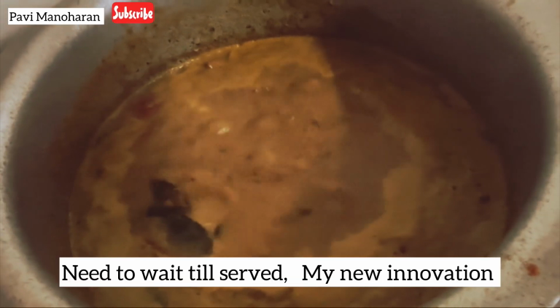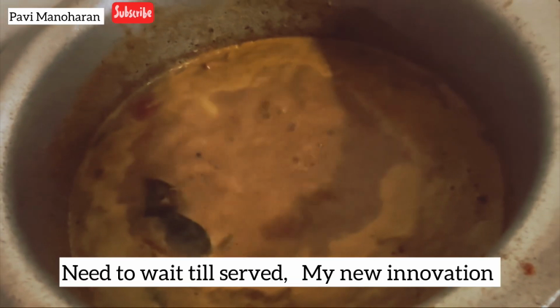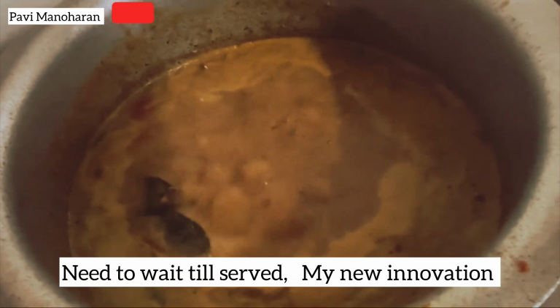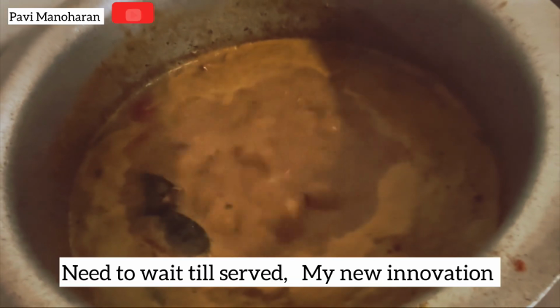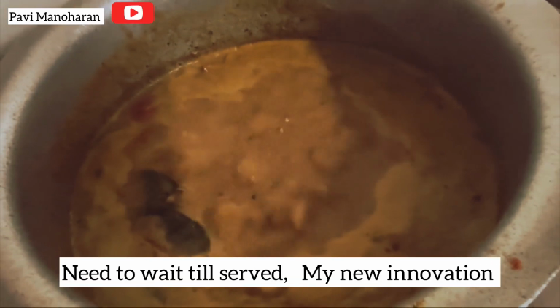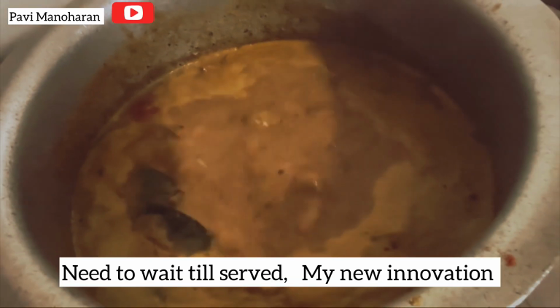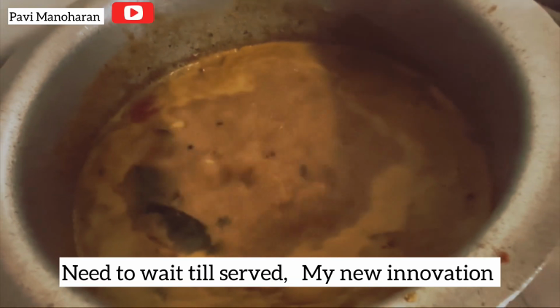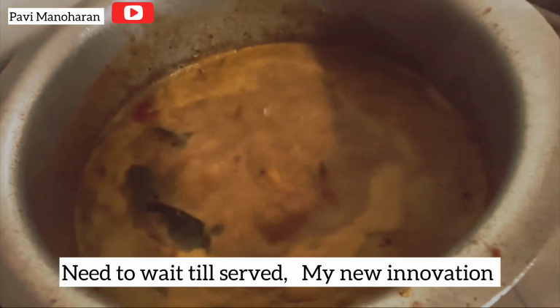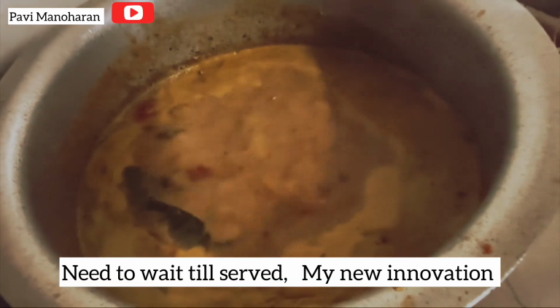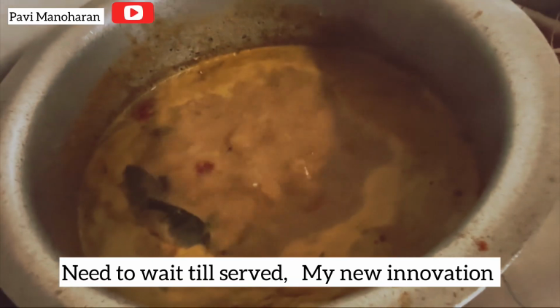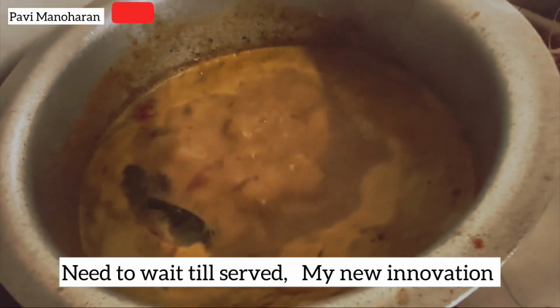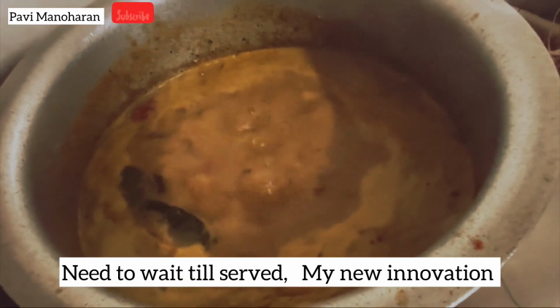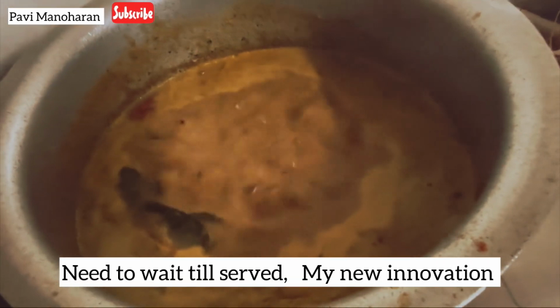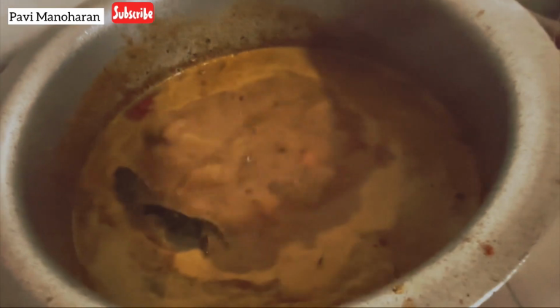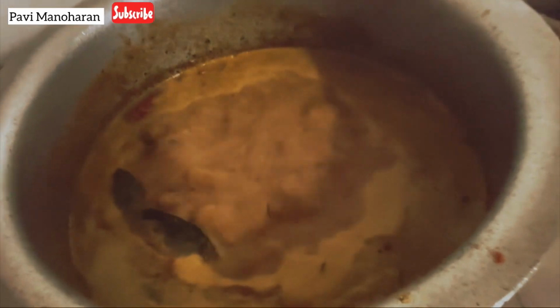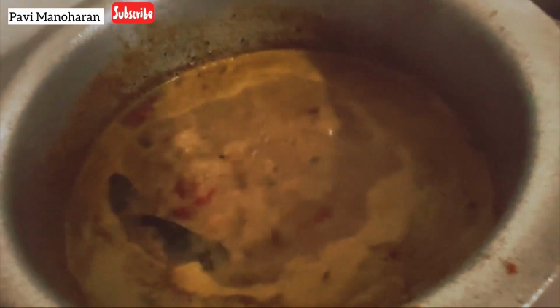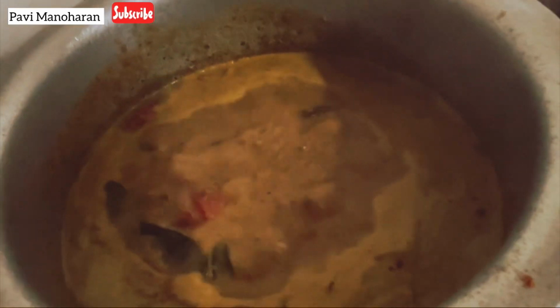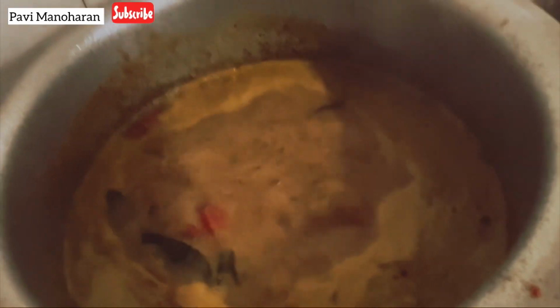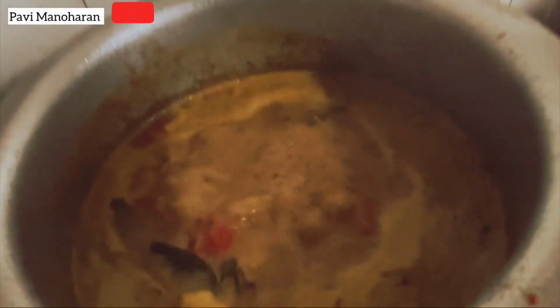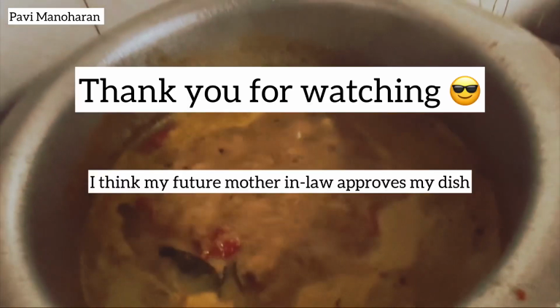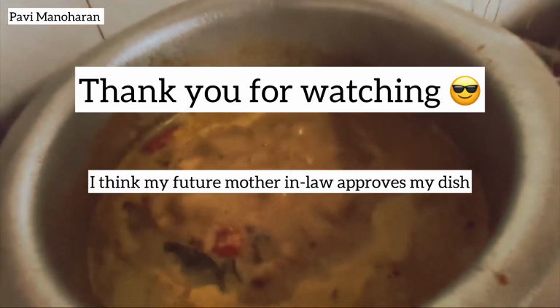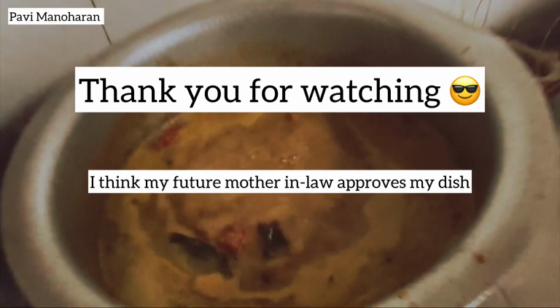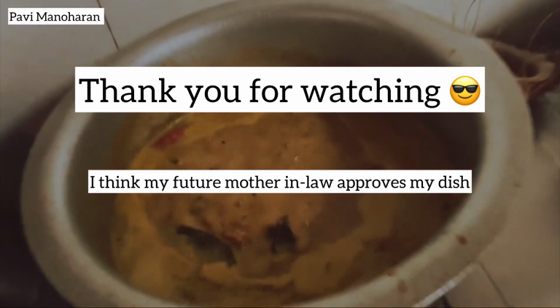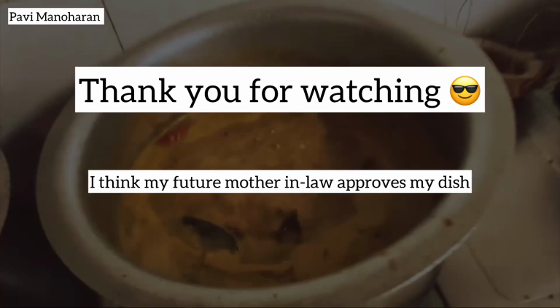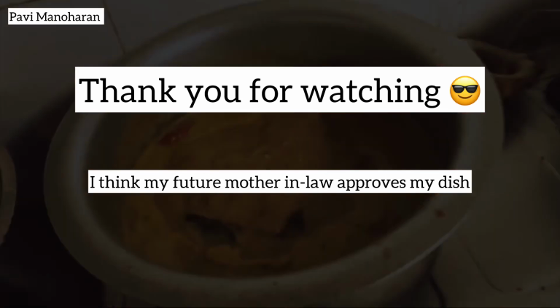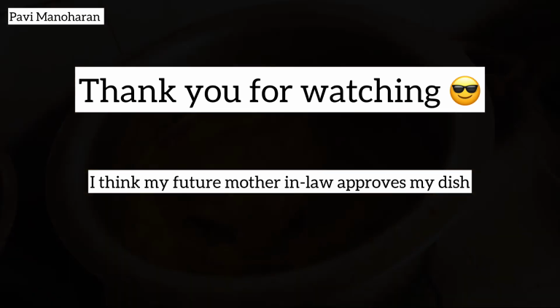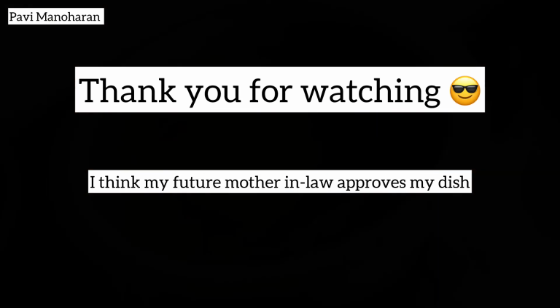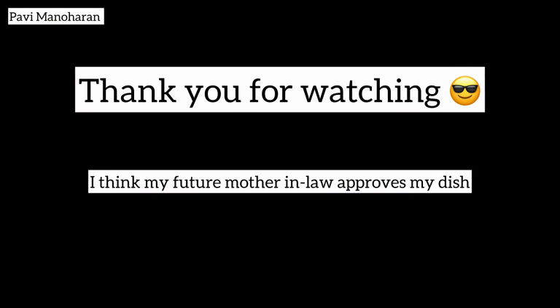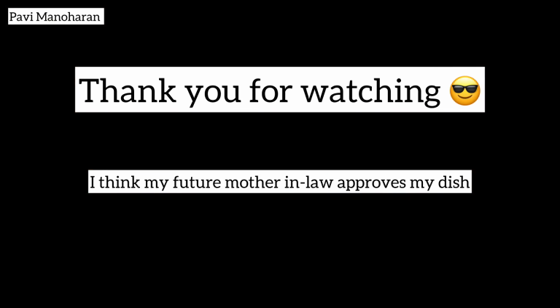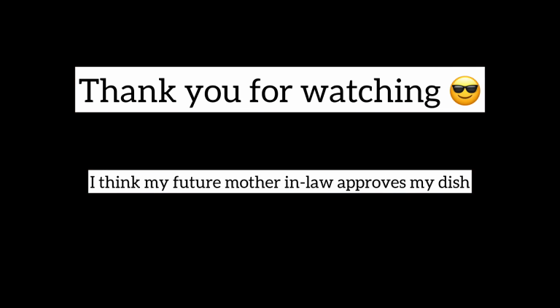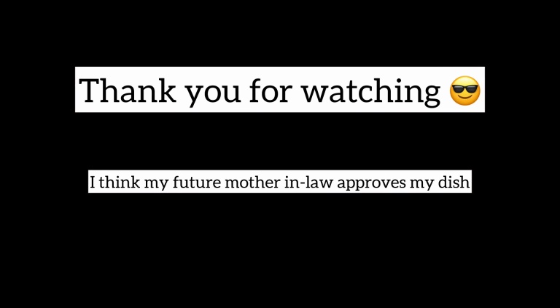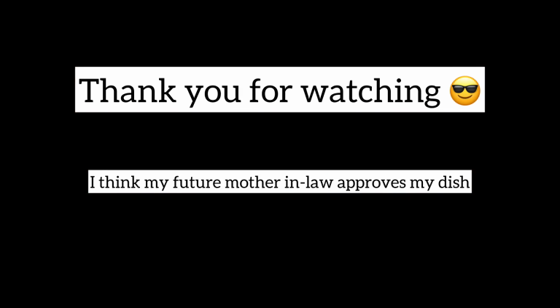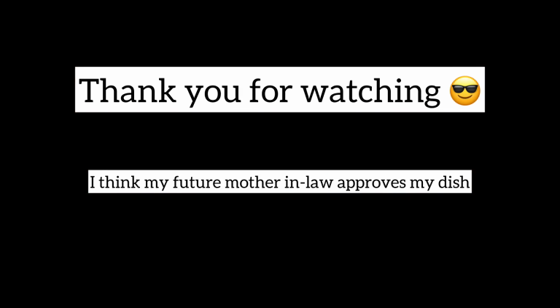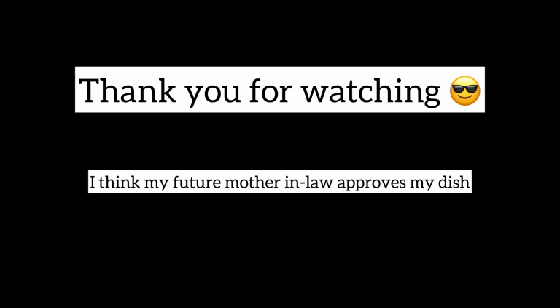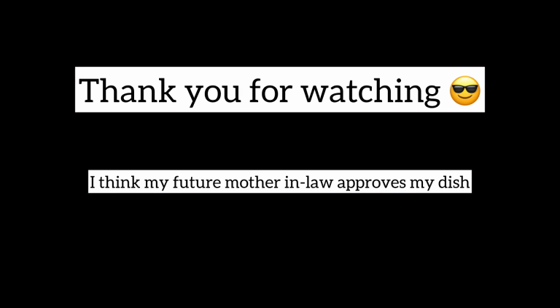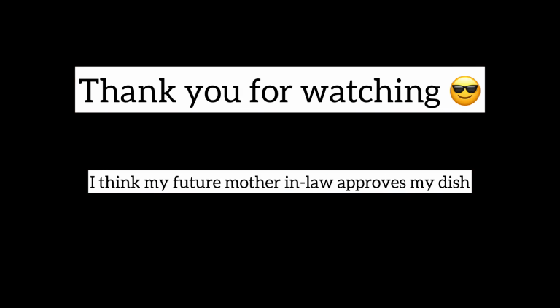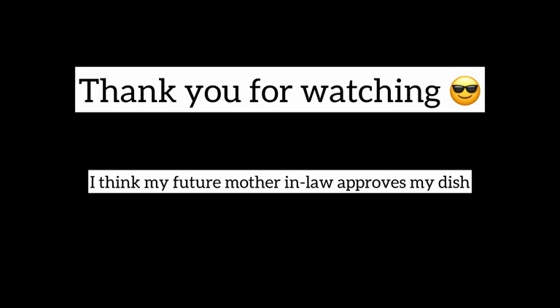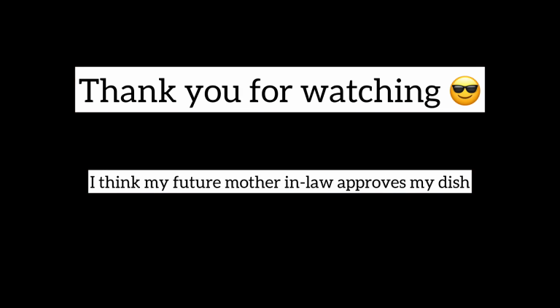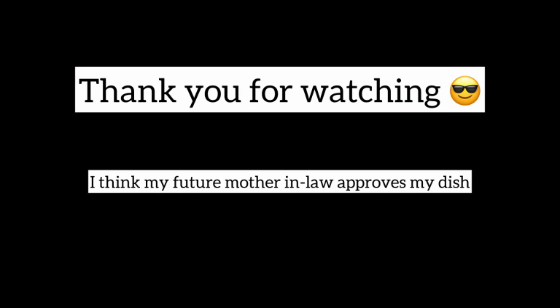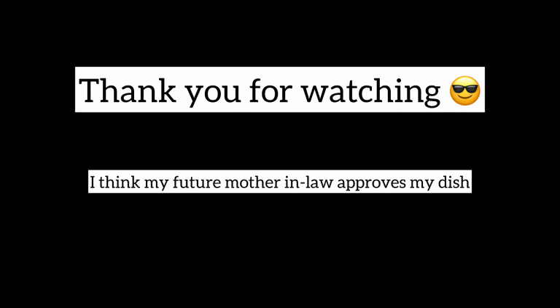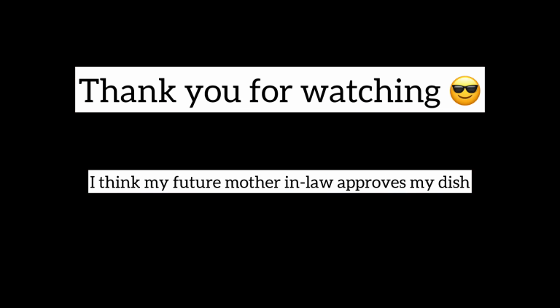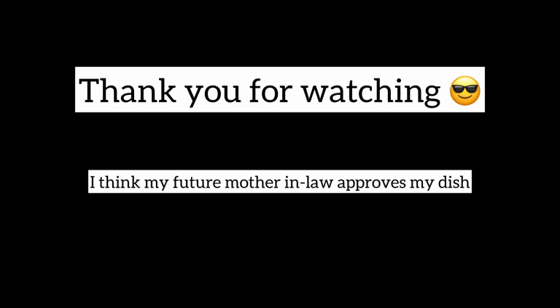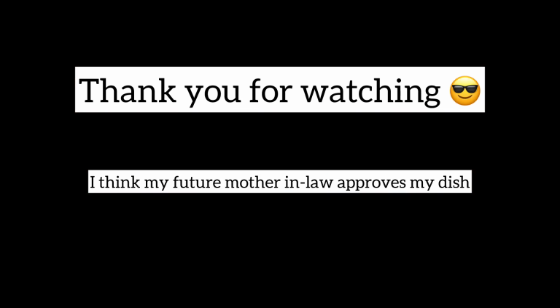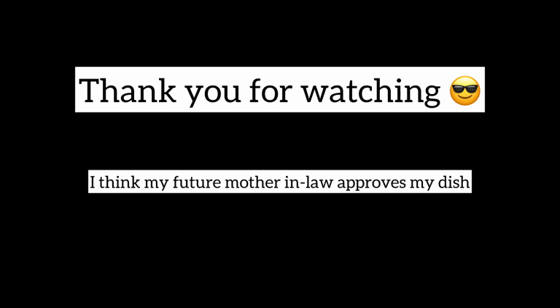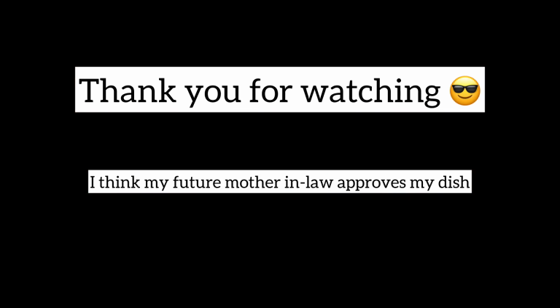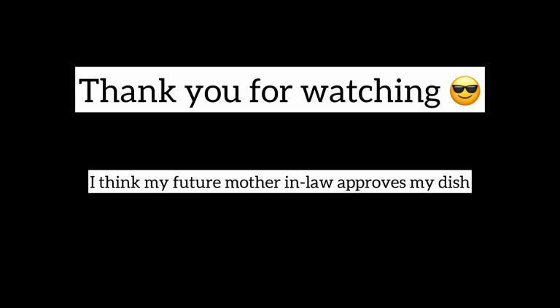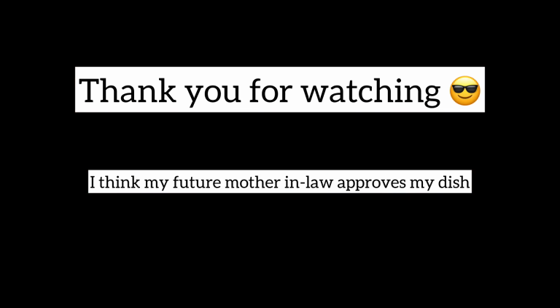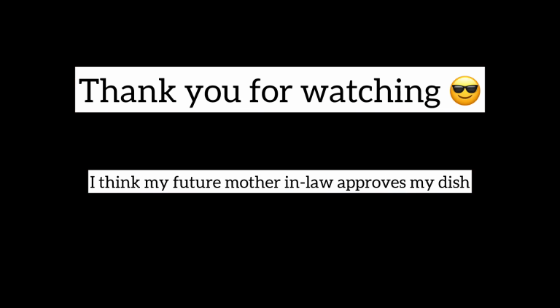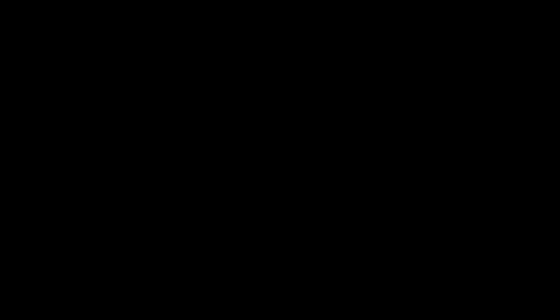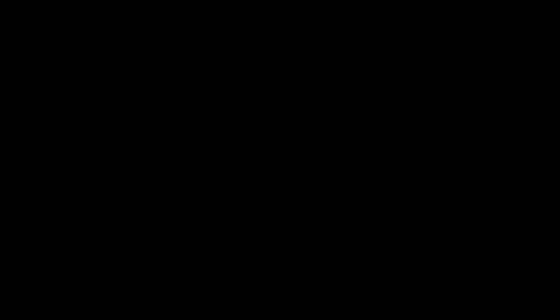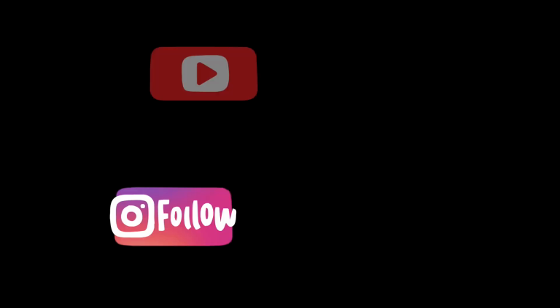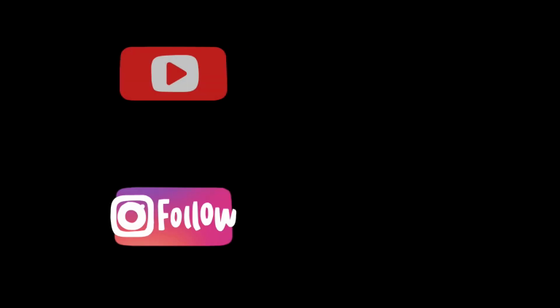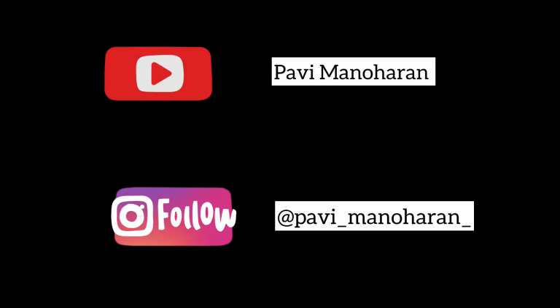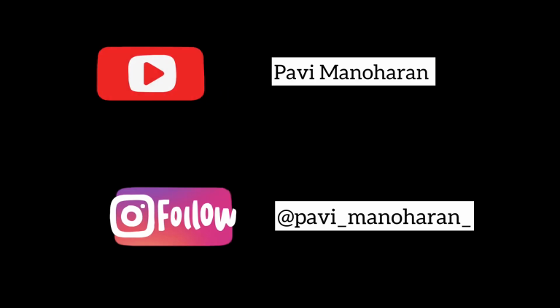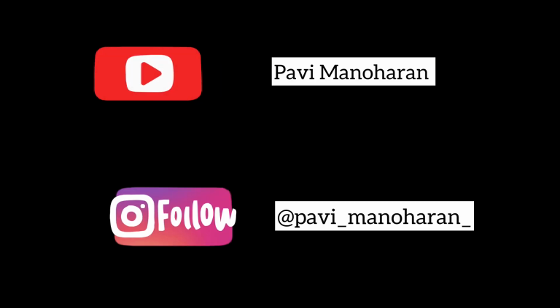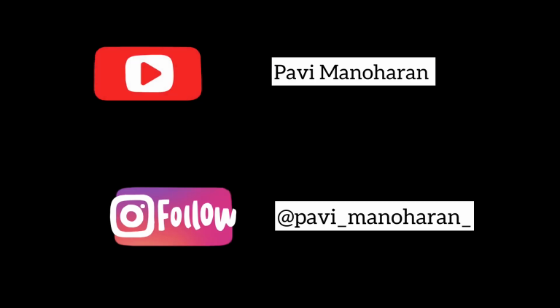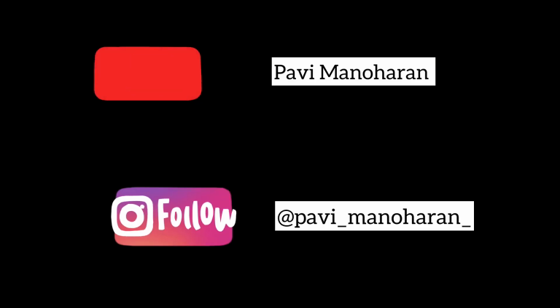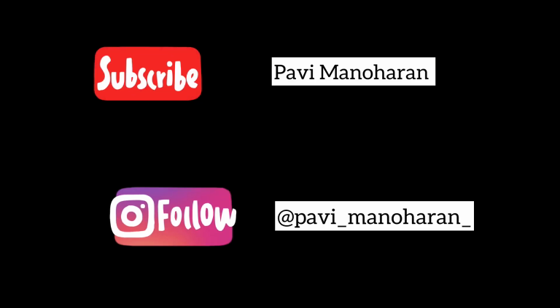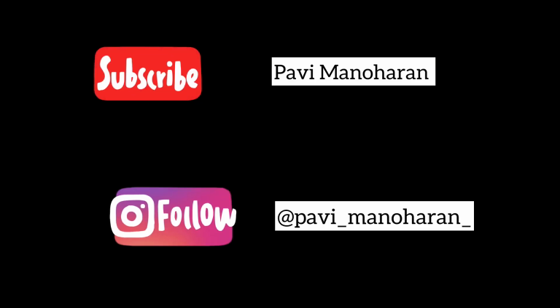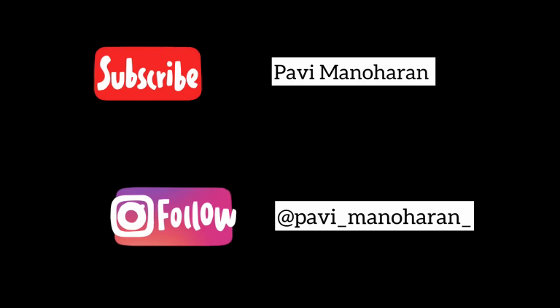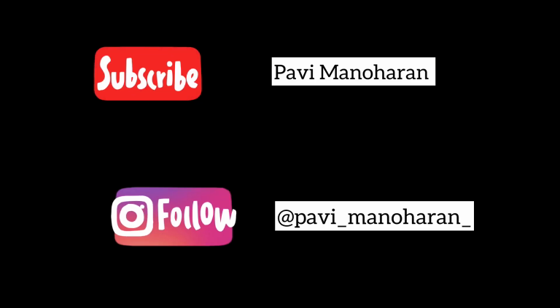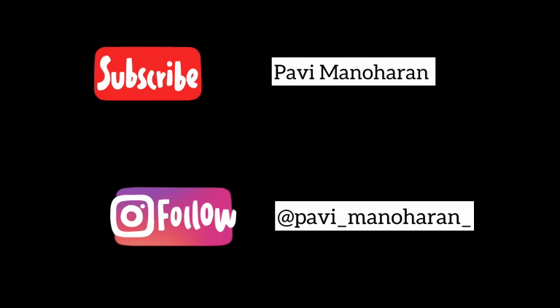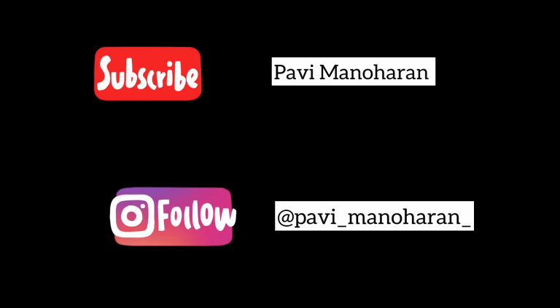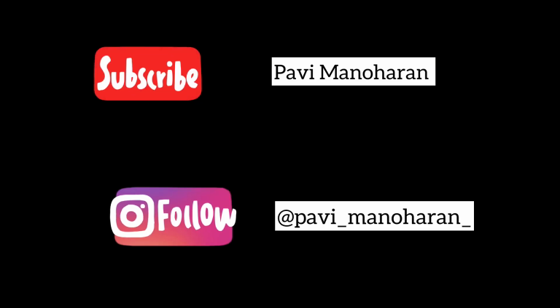This is my new innovation. I hope my mother-in-law loves this dish. Thank you for watching.